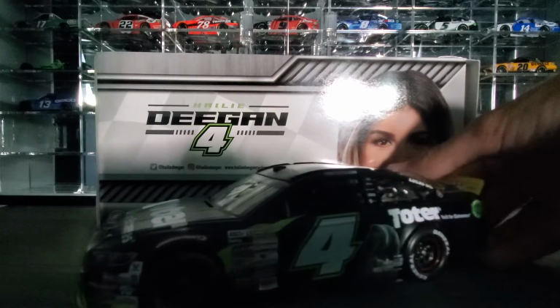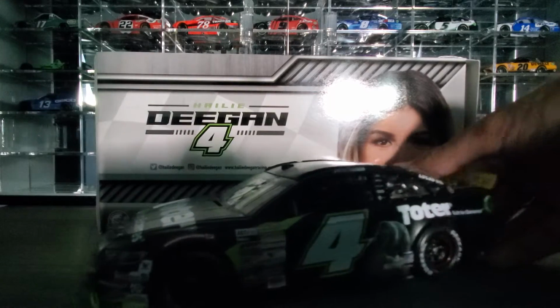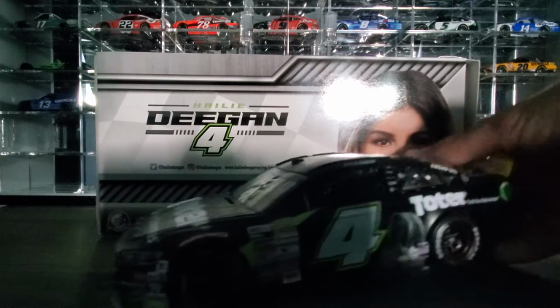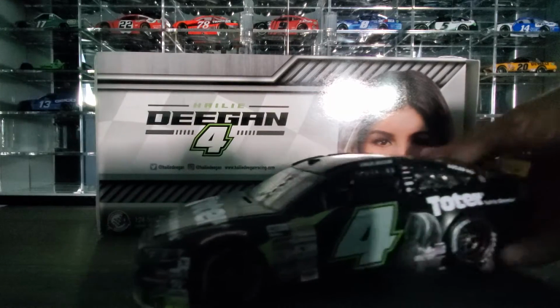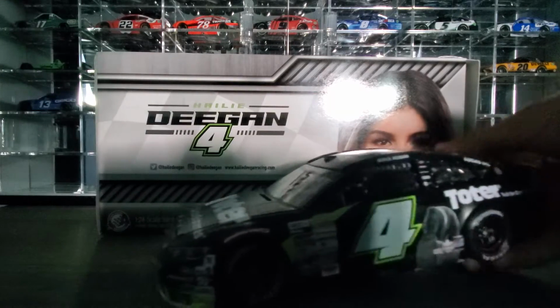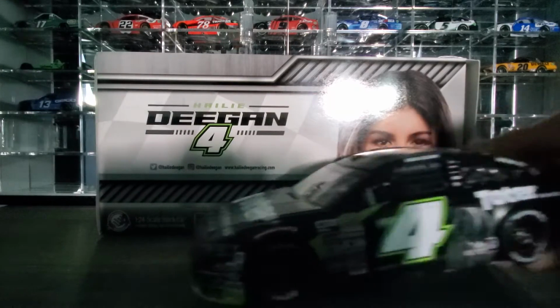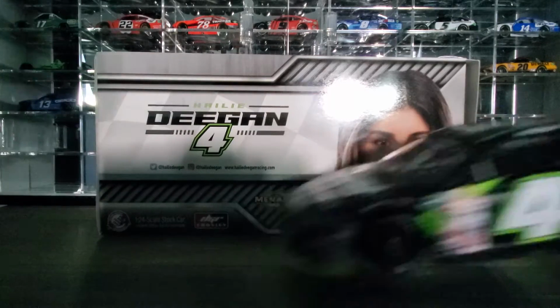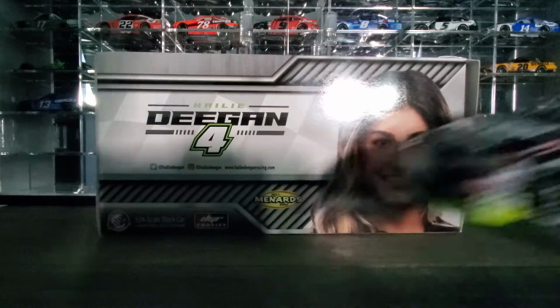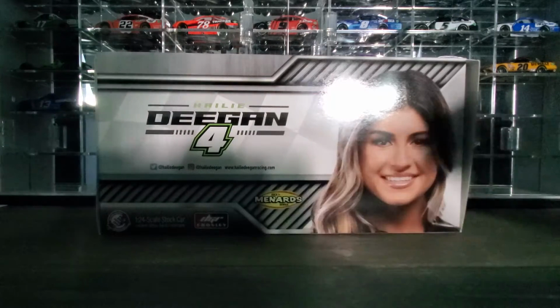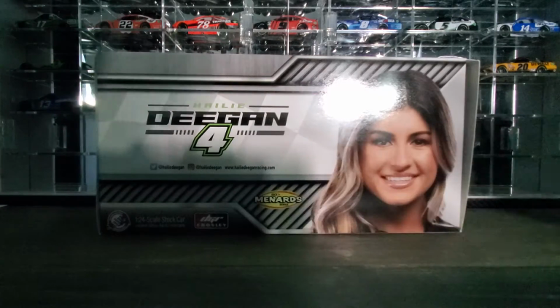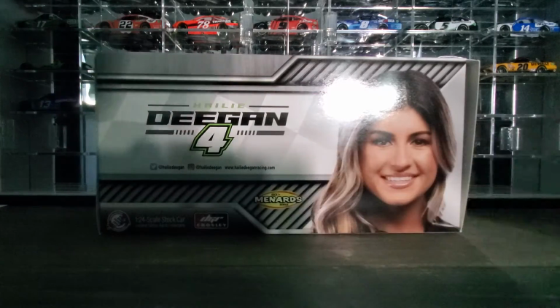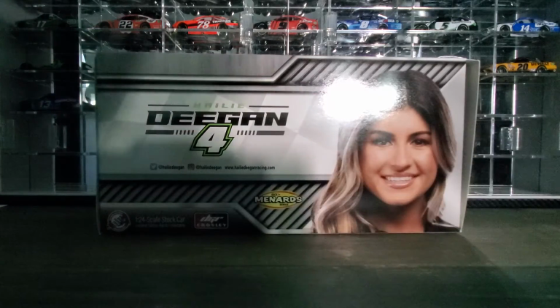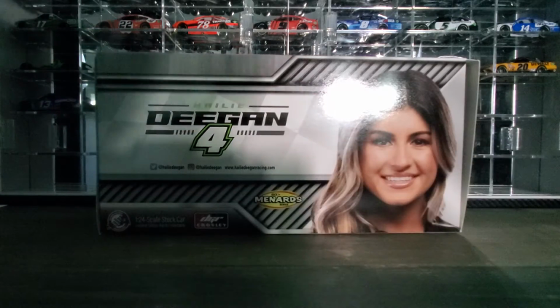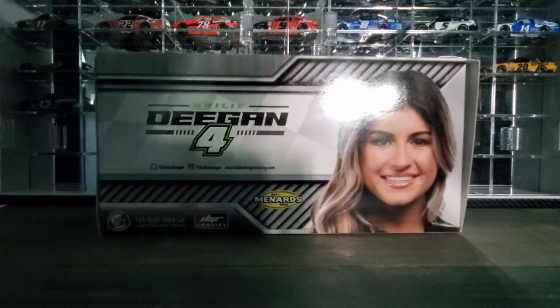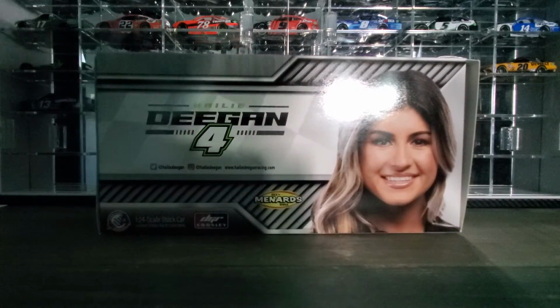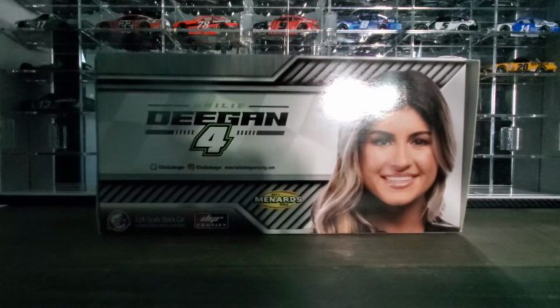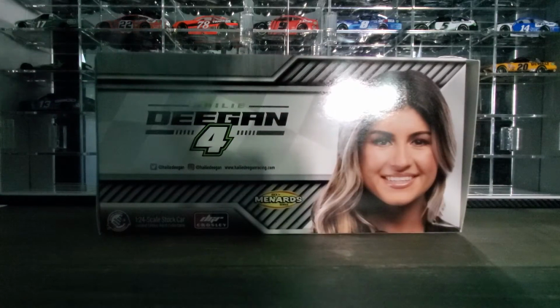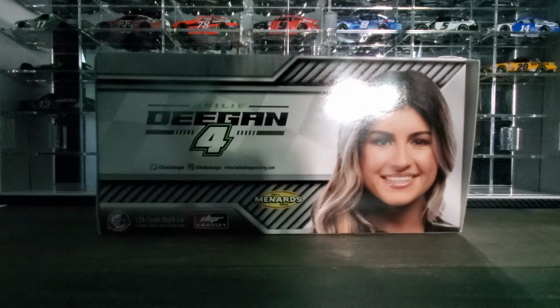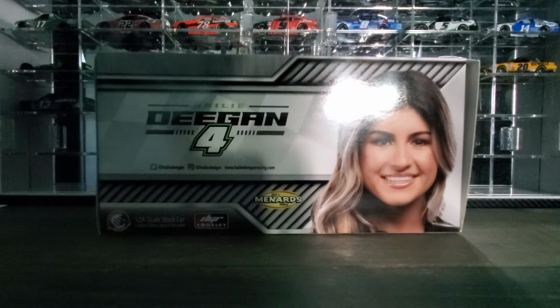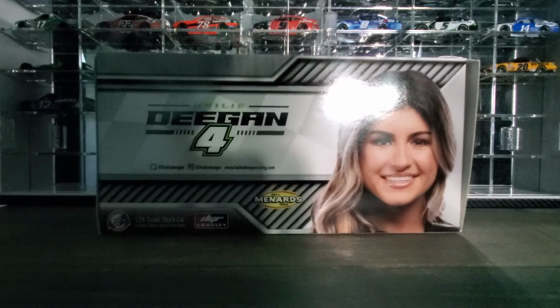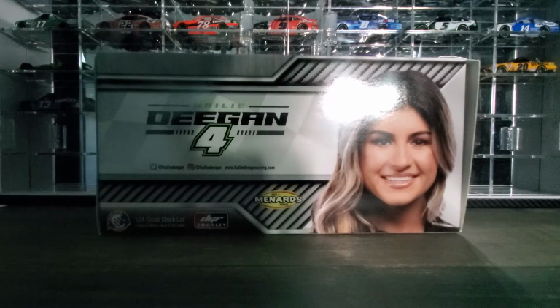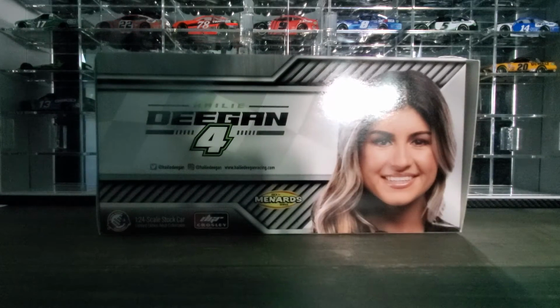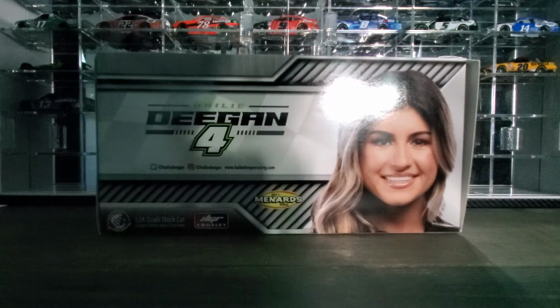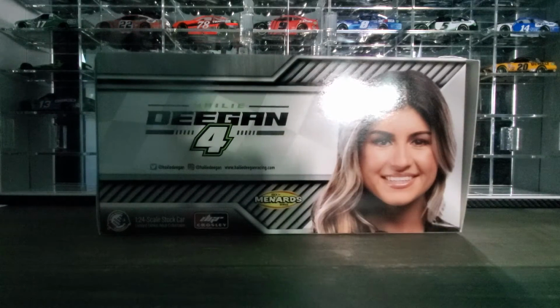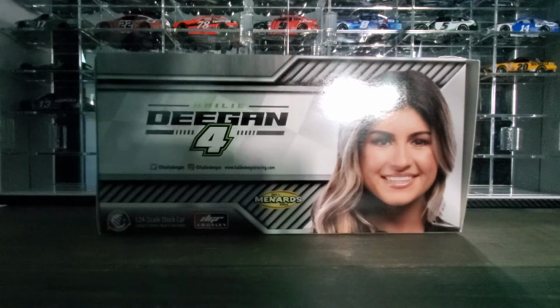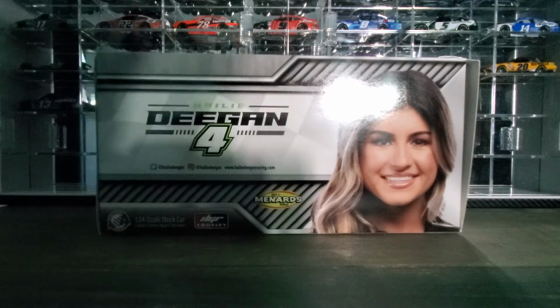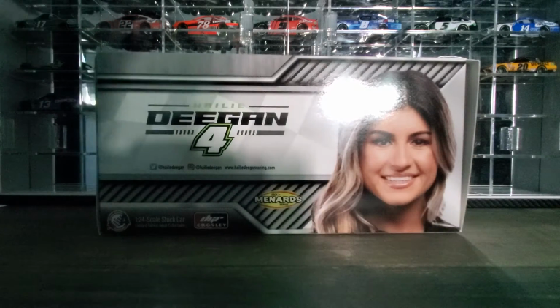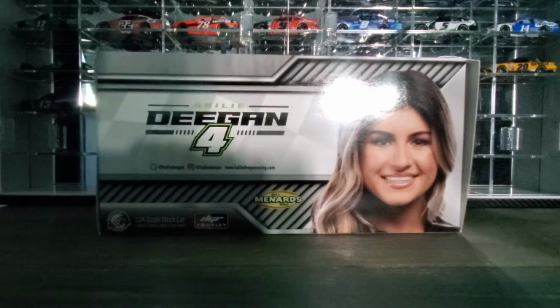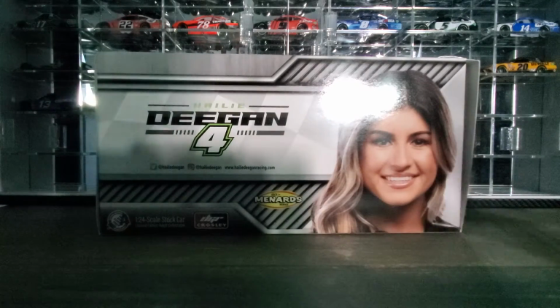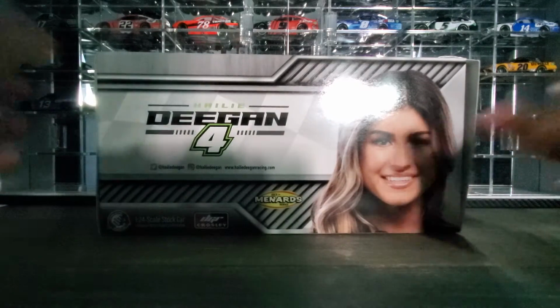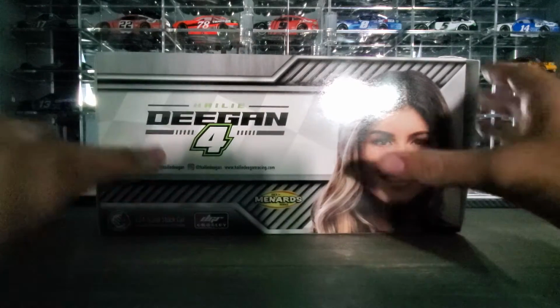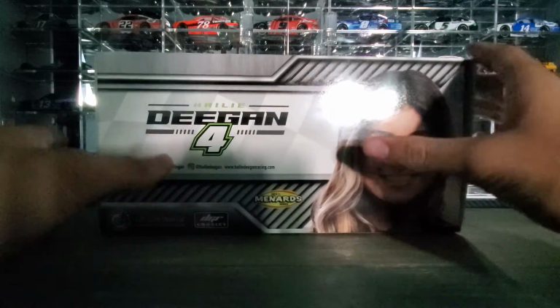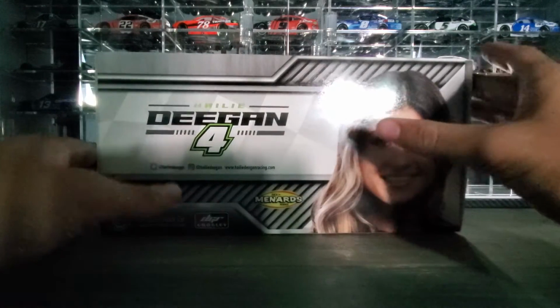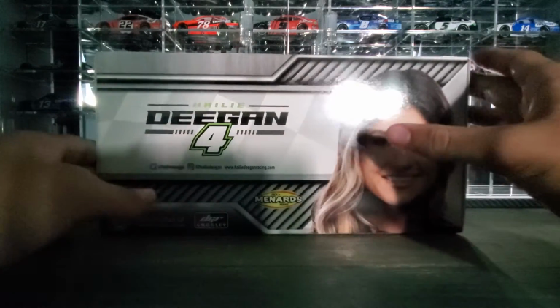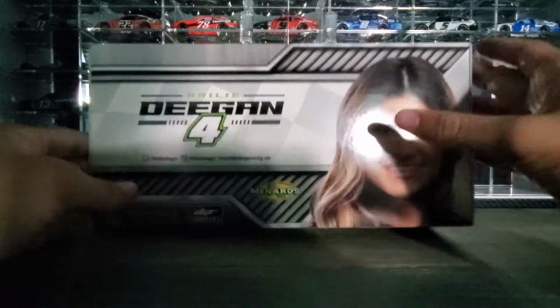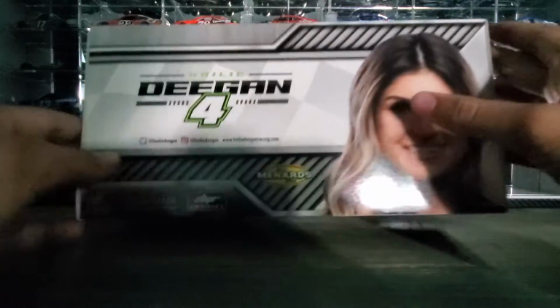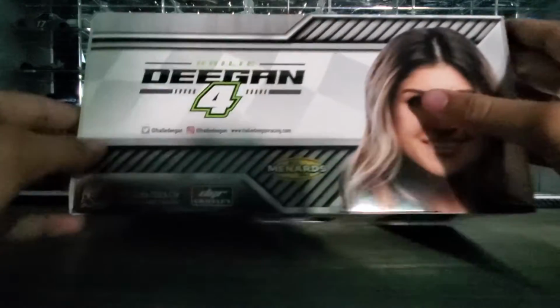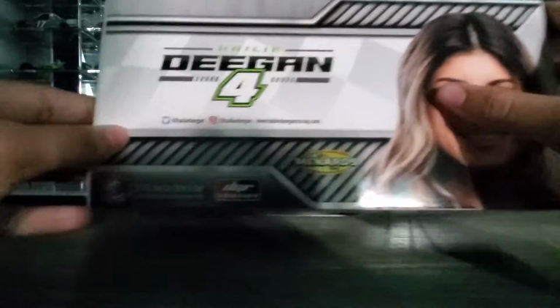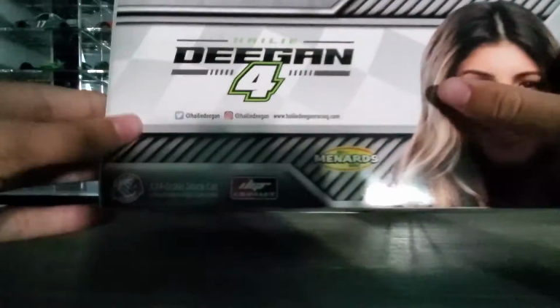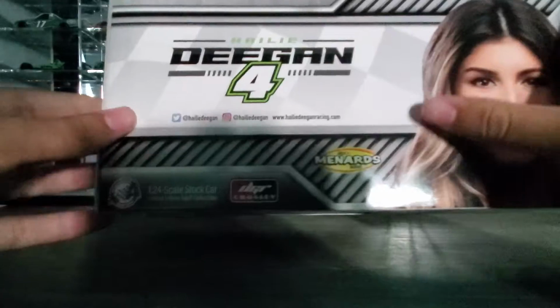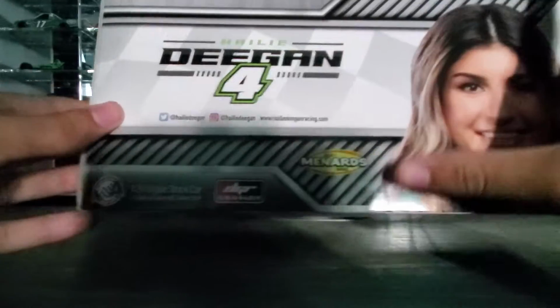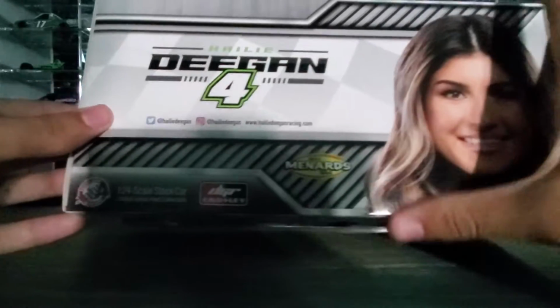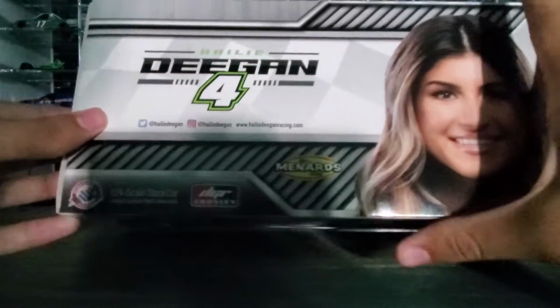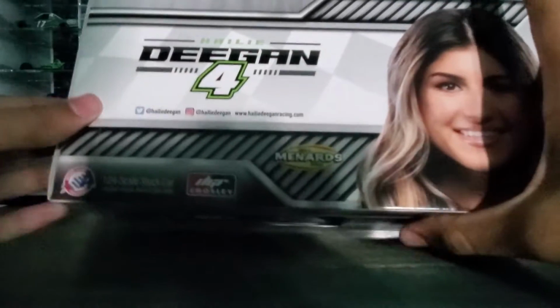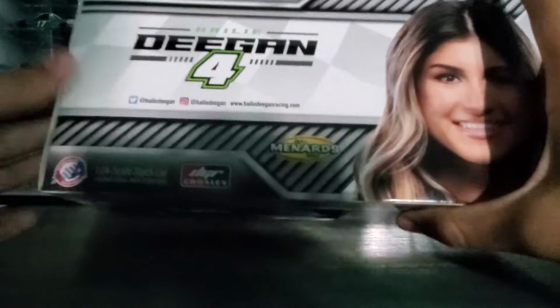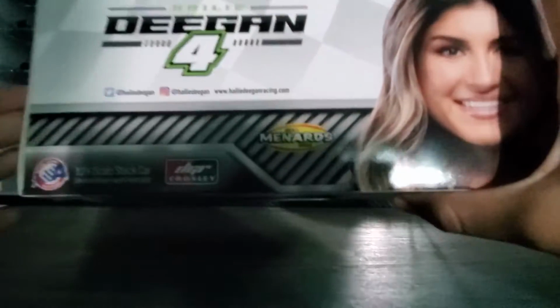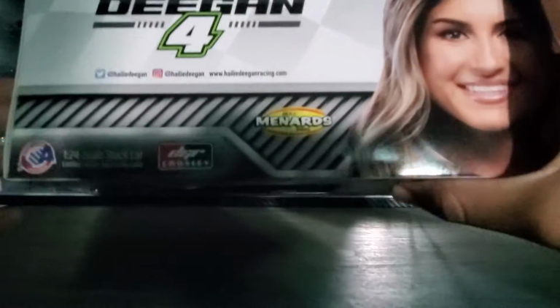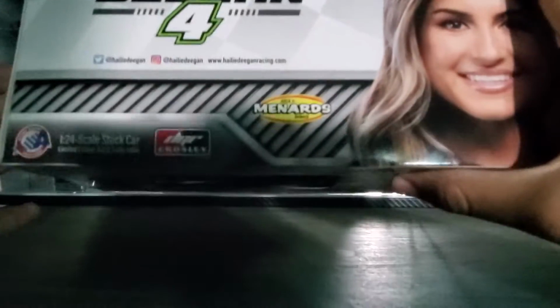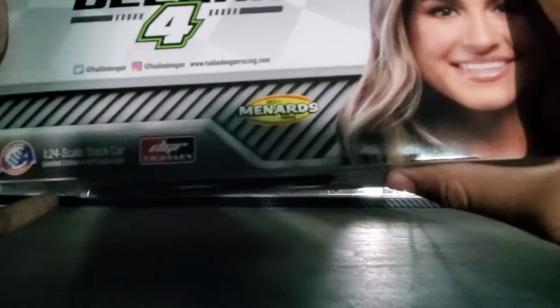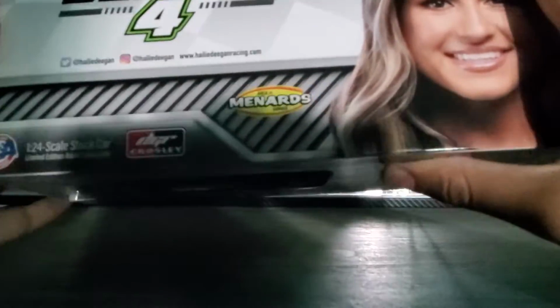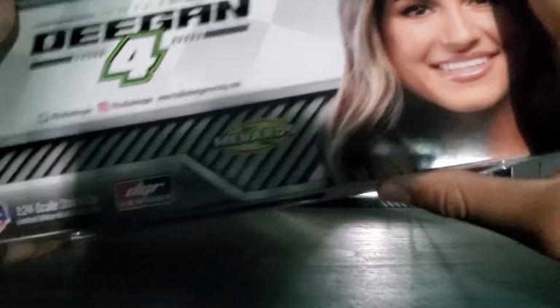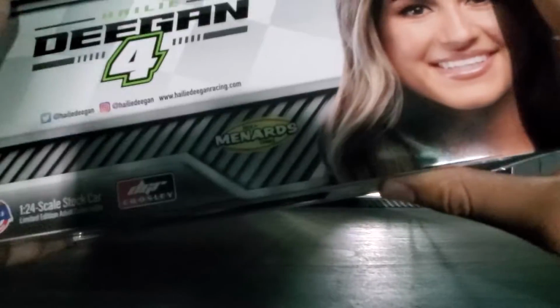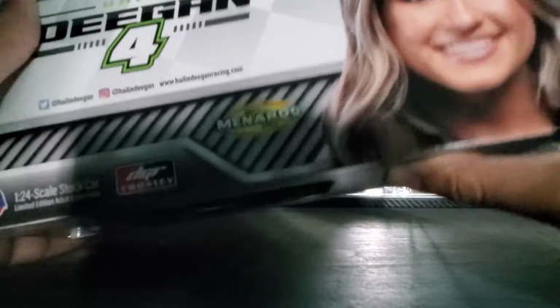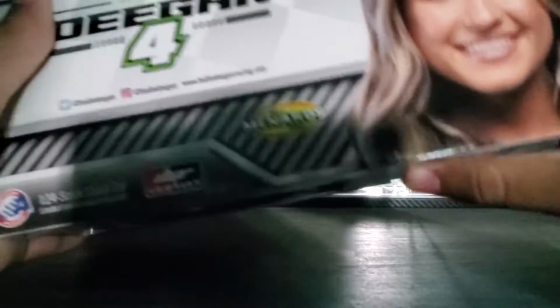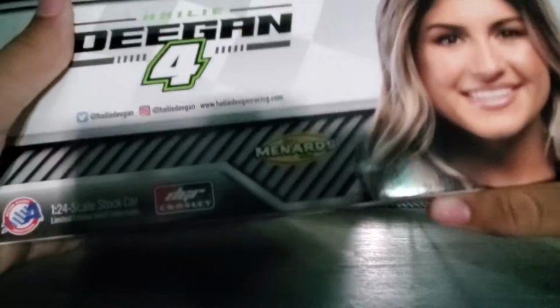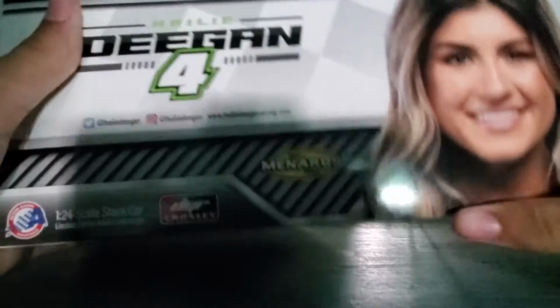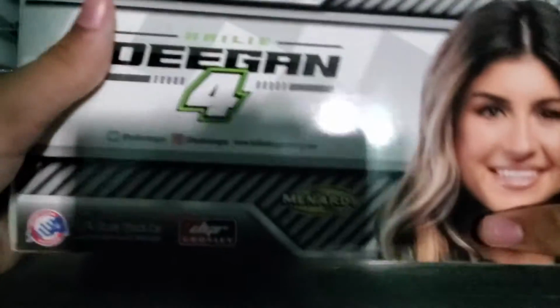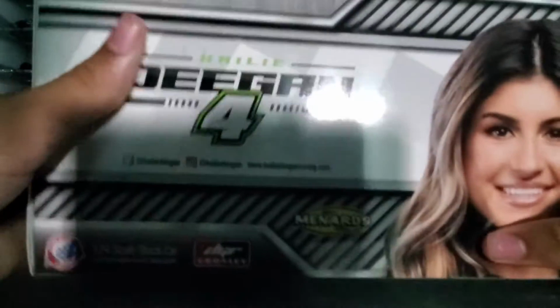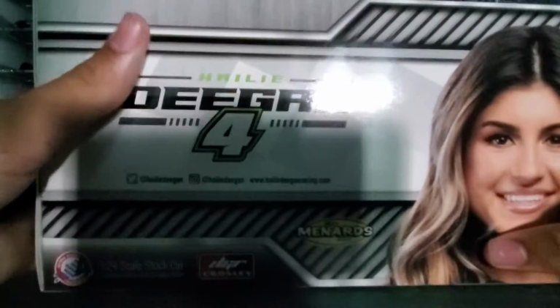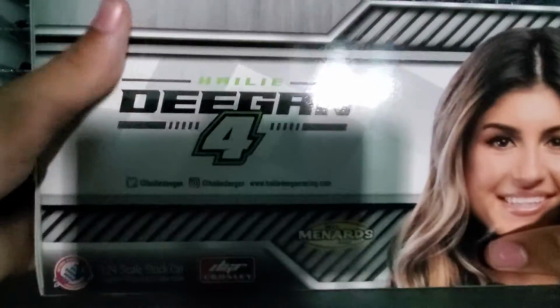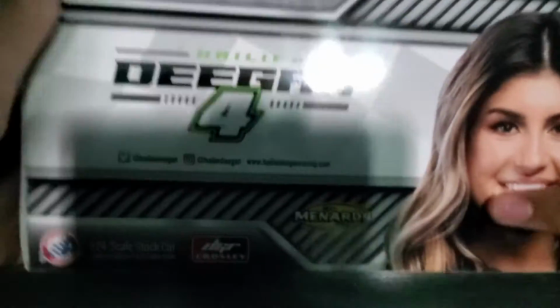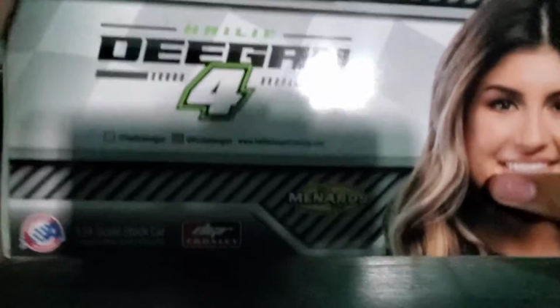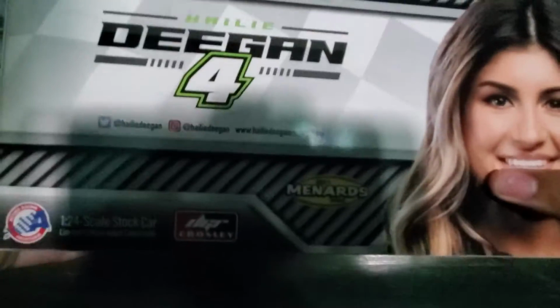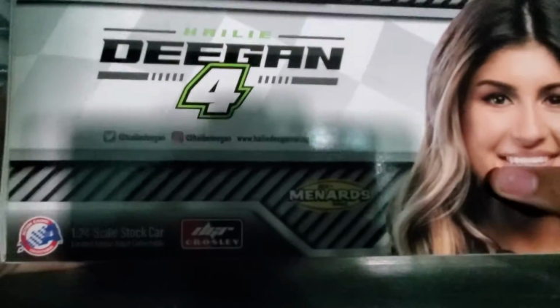Let's go ahead and move the DieCast off to the side and go ahead and look at the box first.